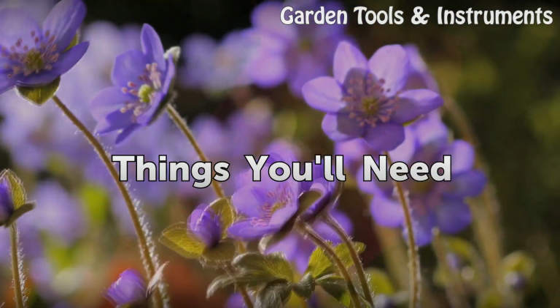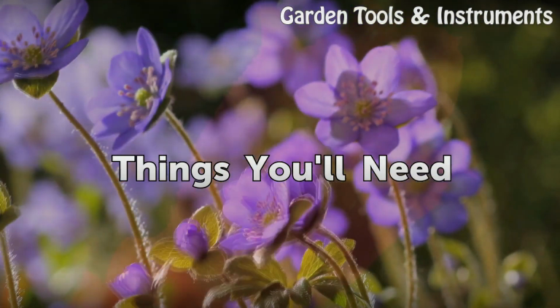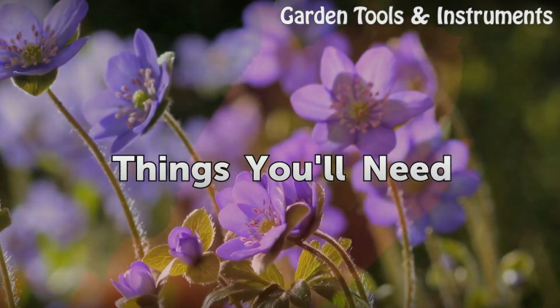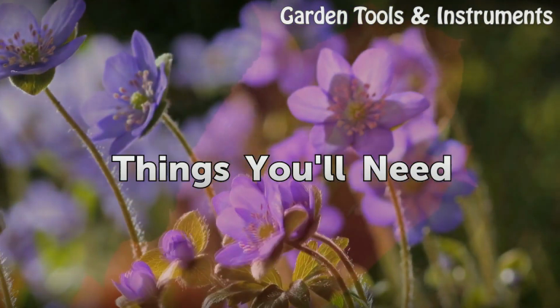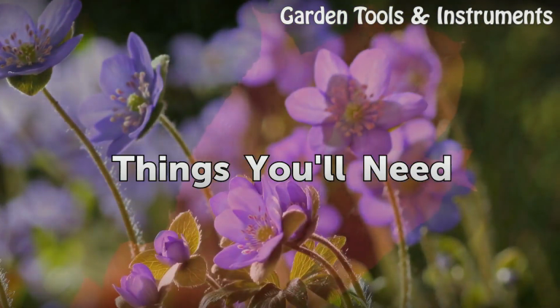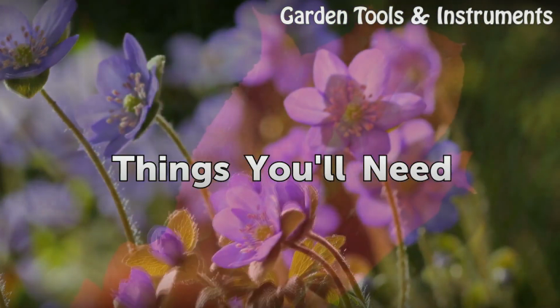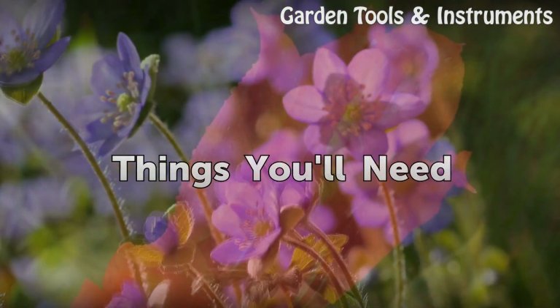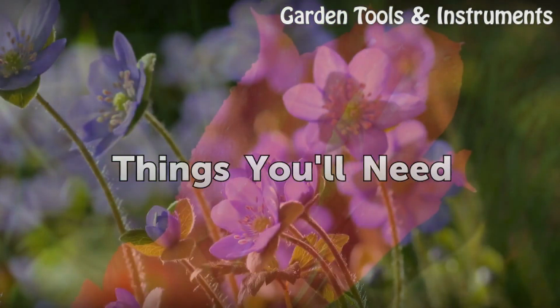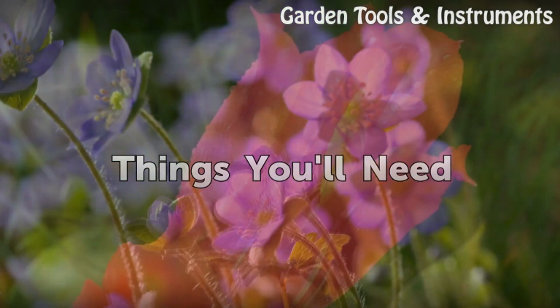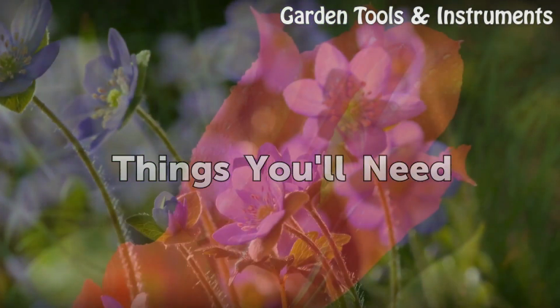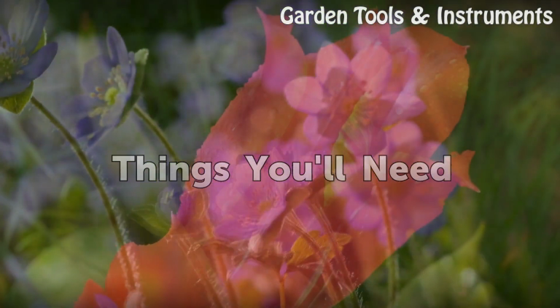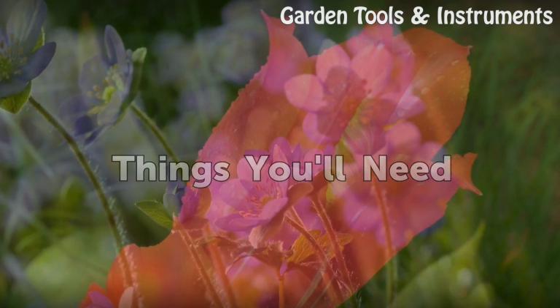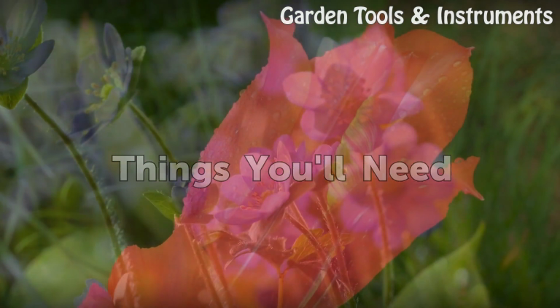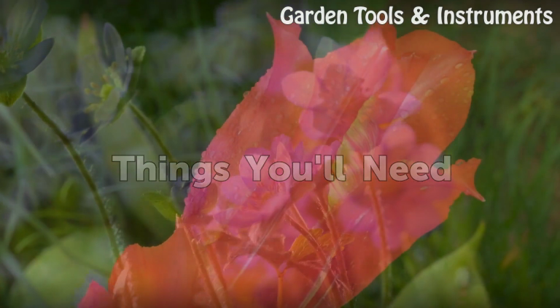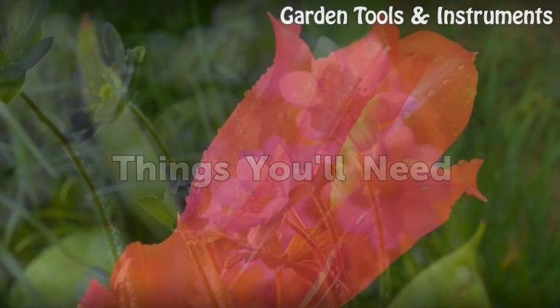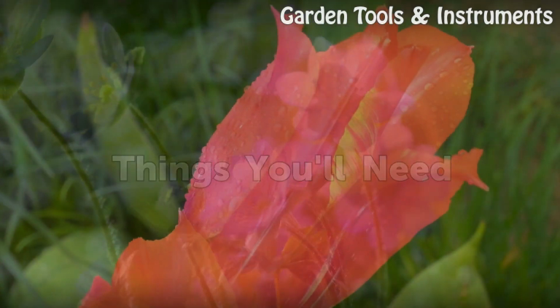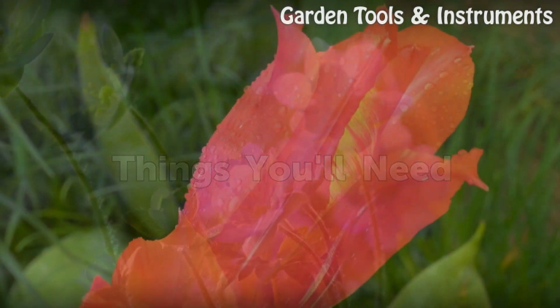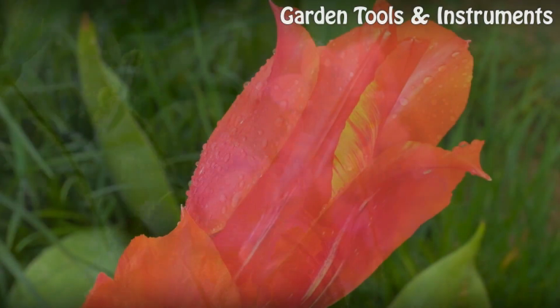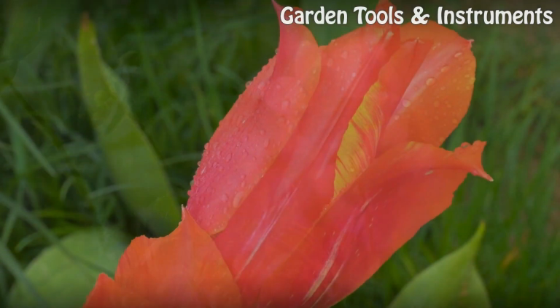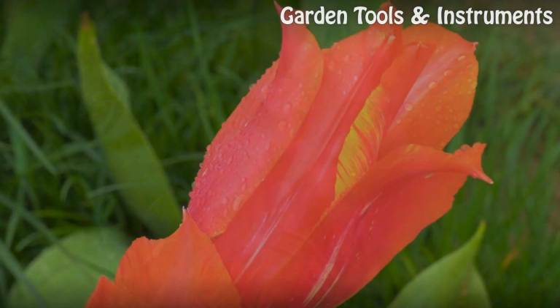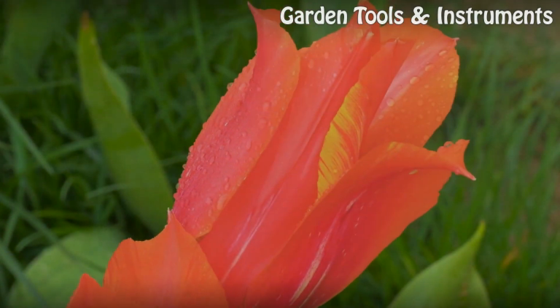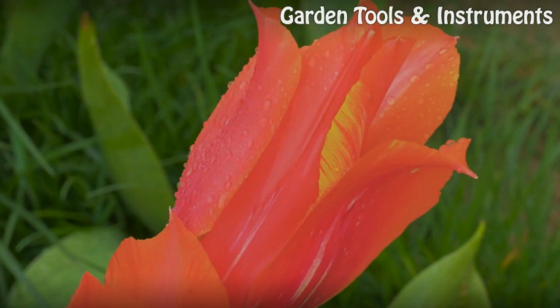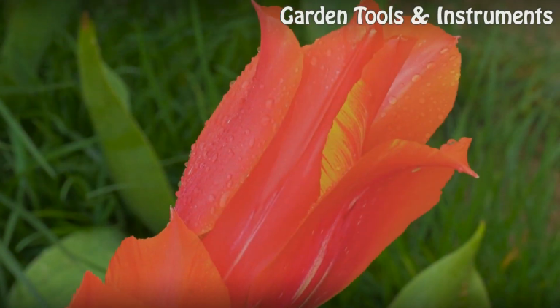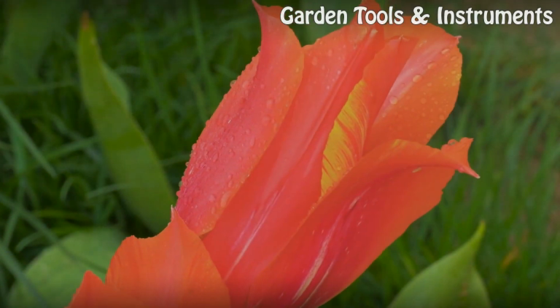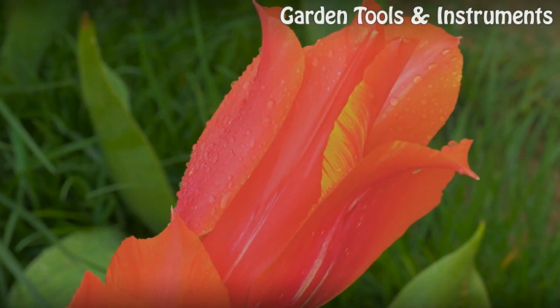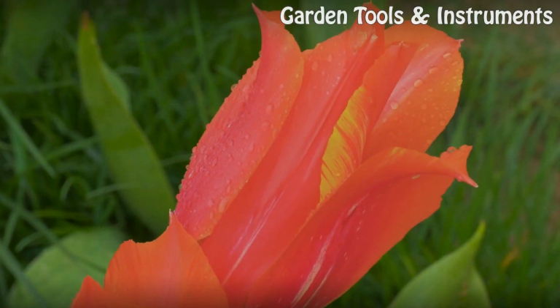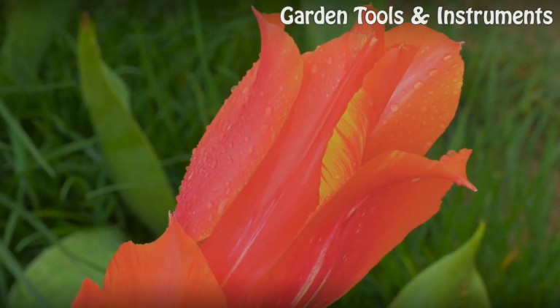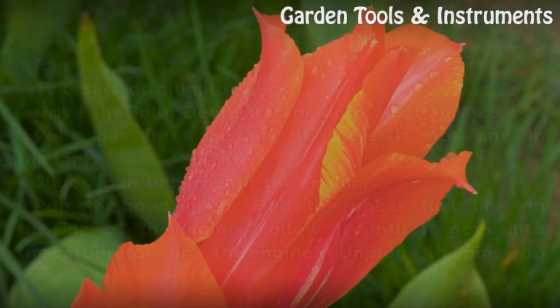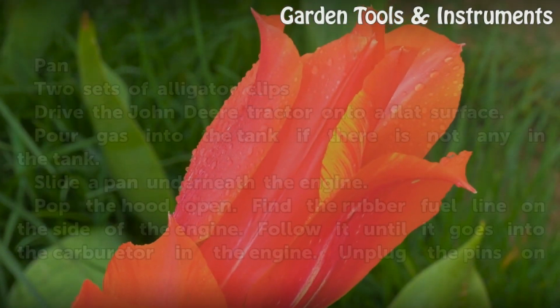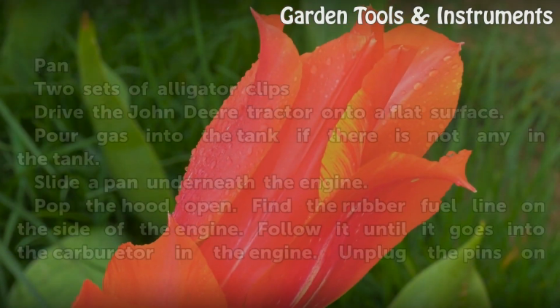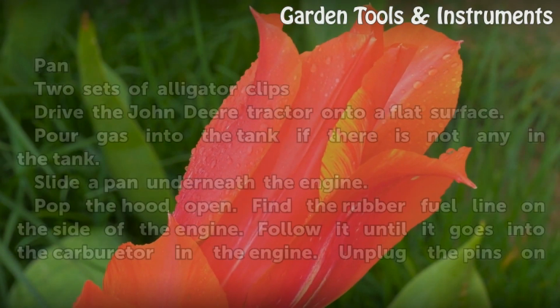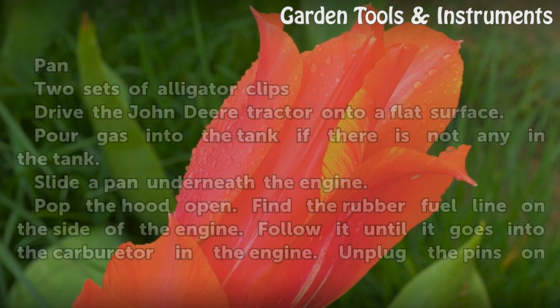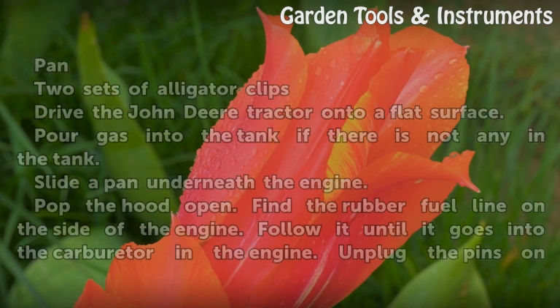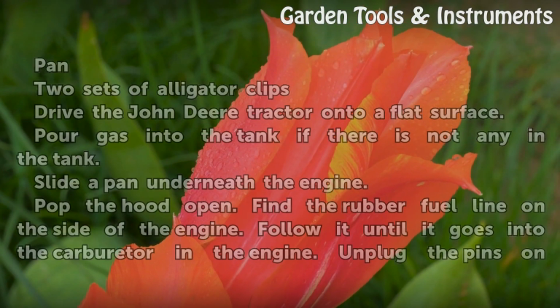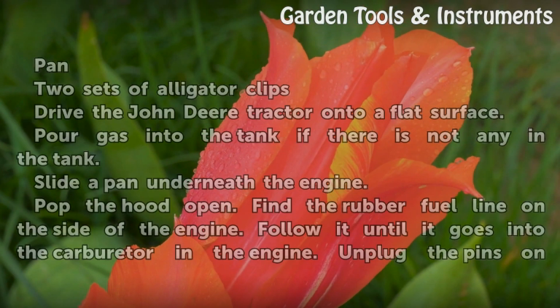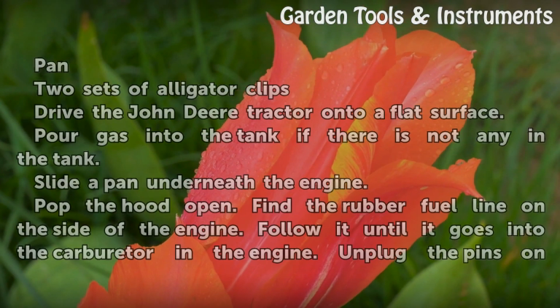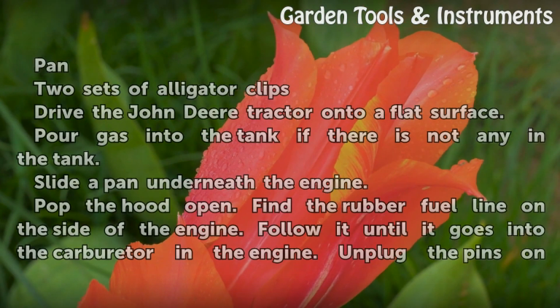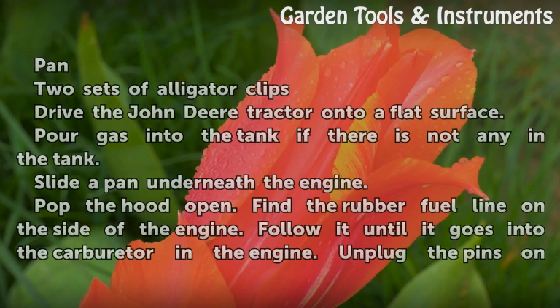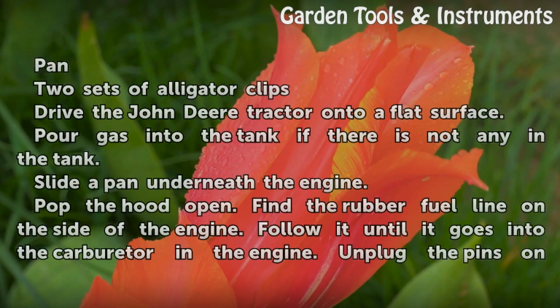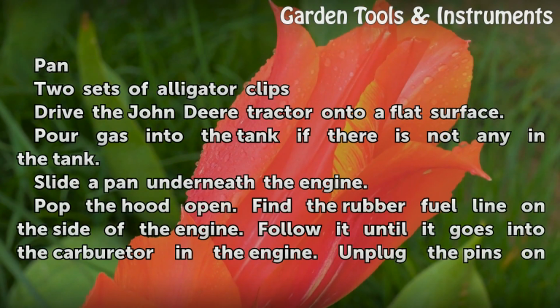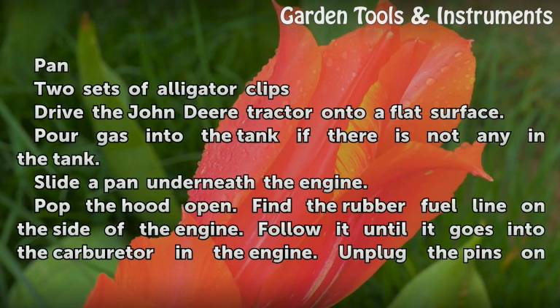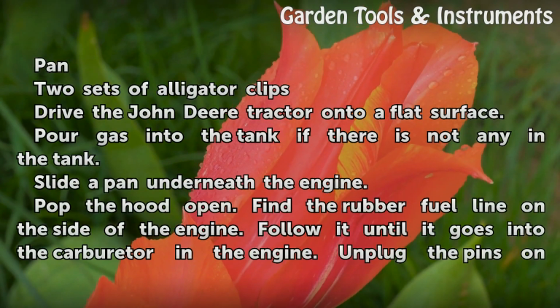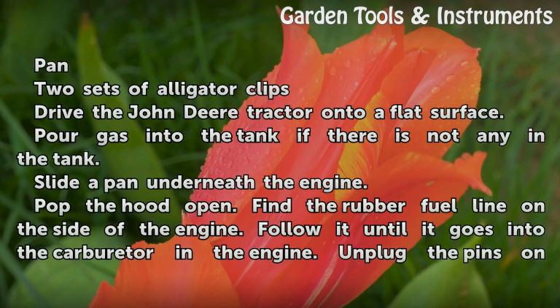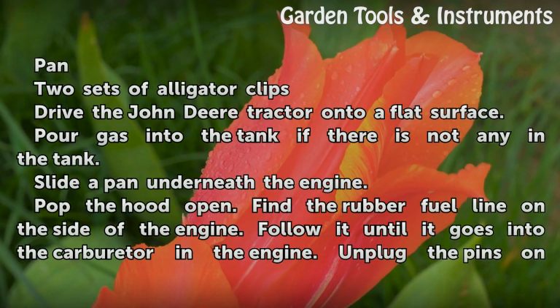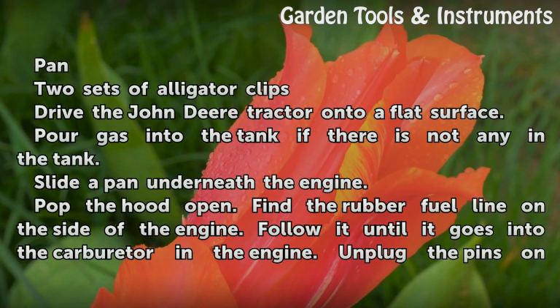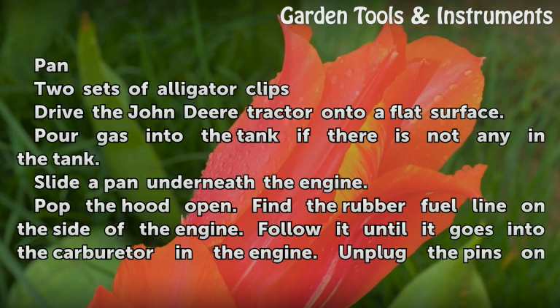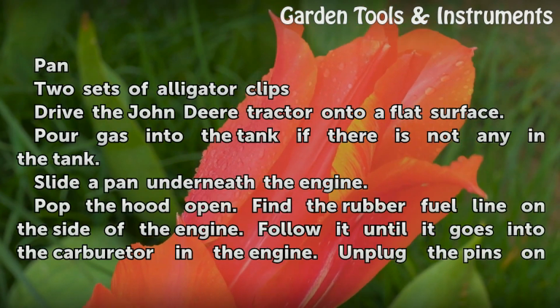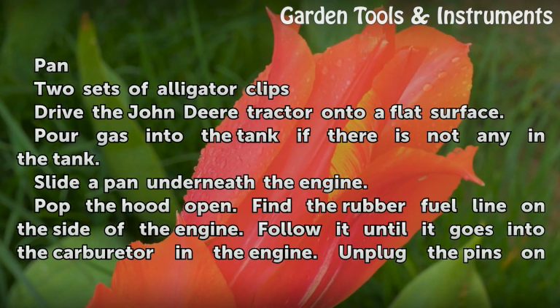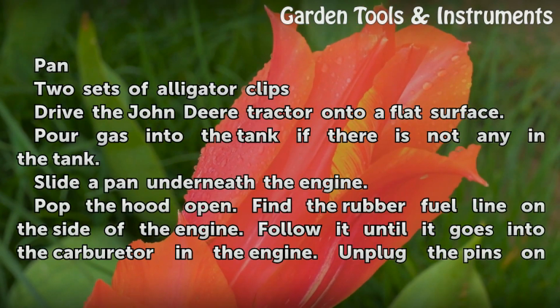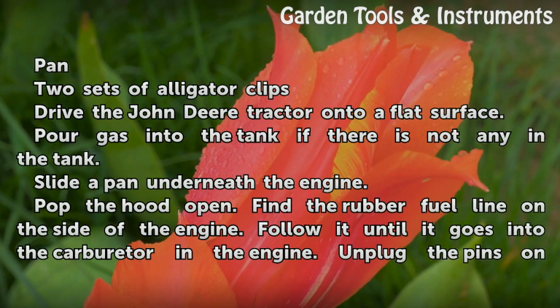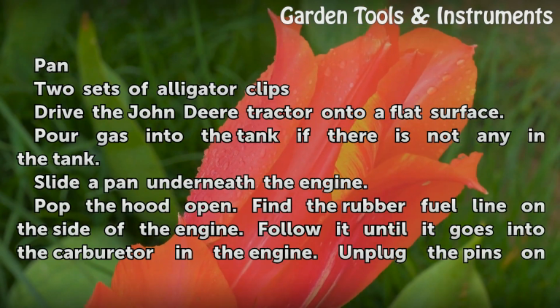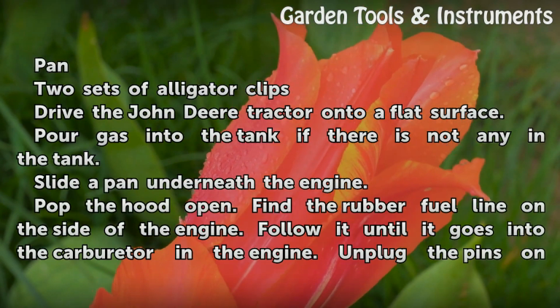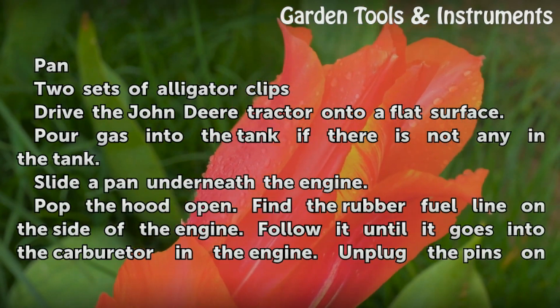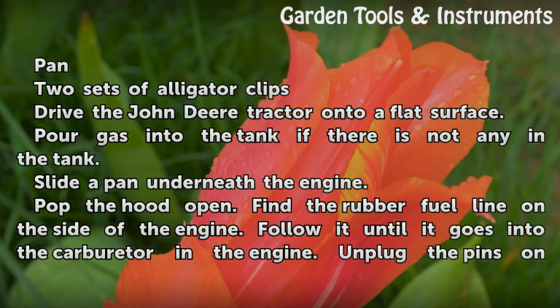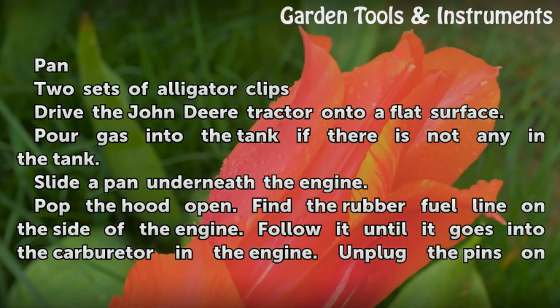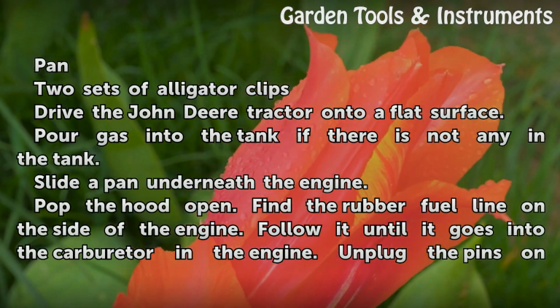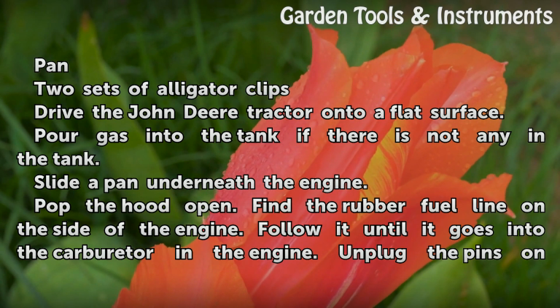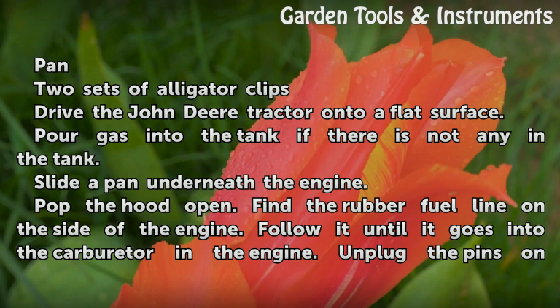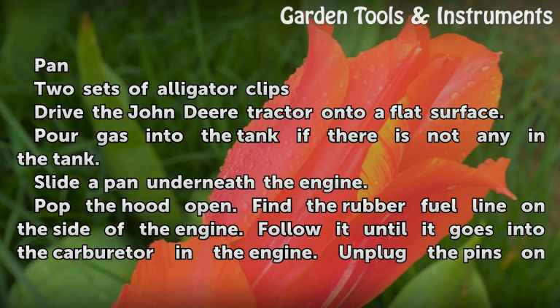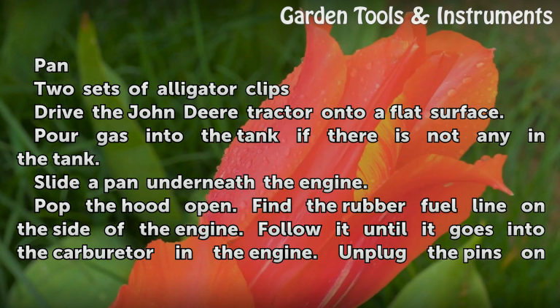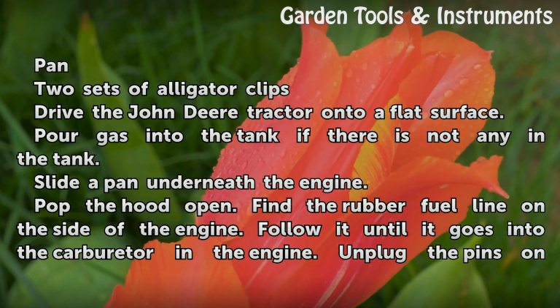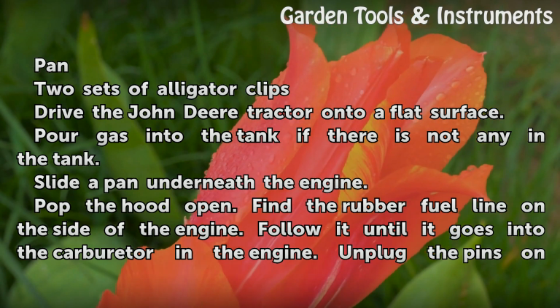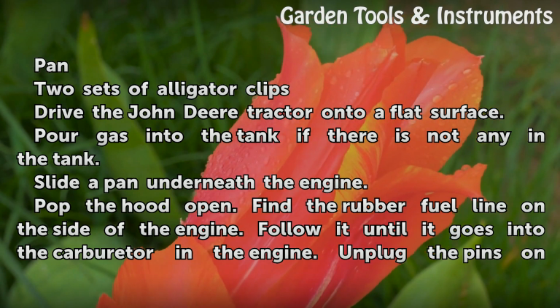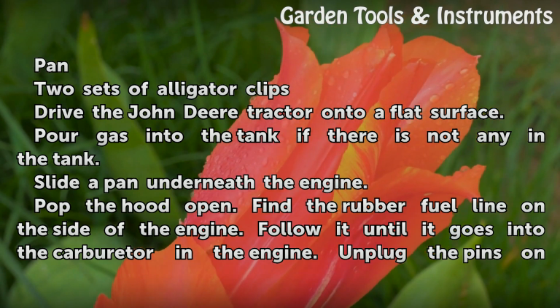Things you will need: a pan and two sets of alligator clips.